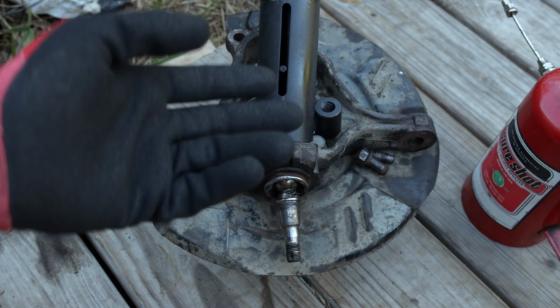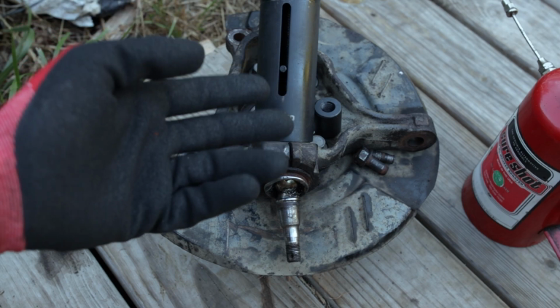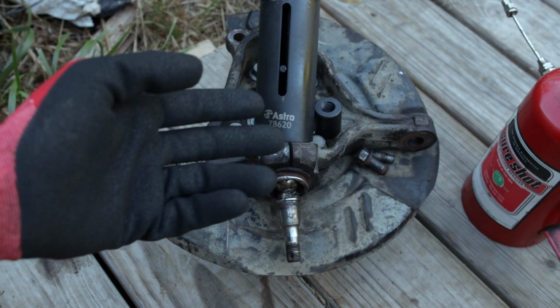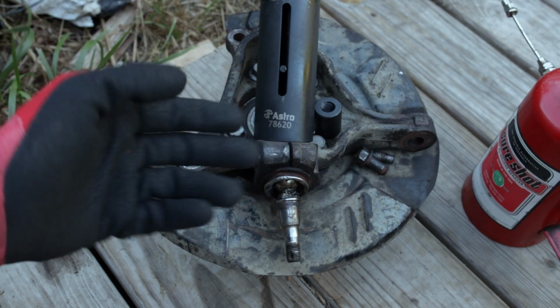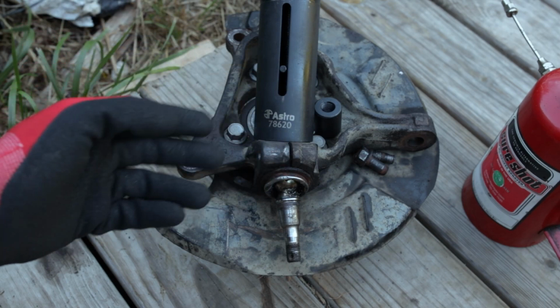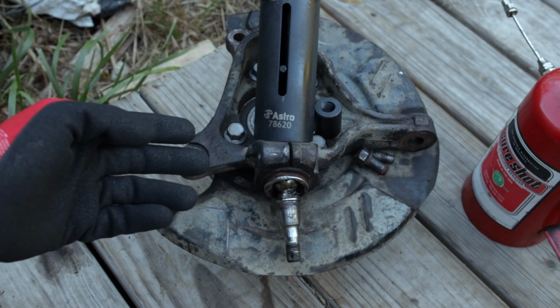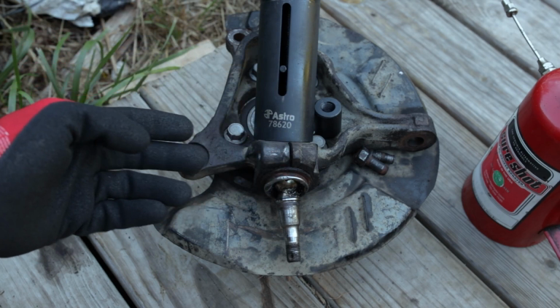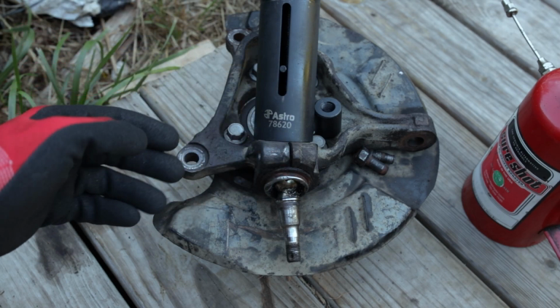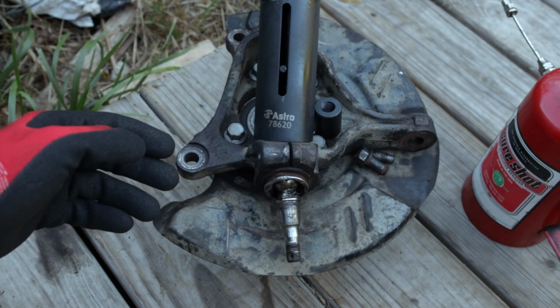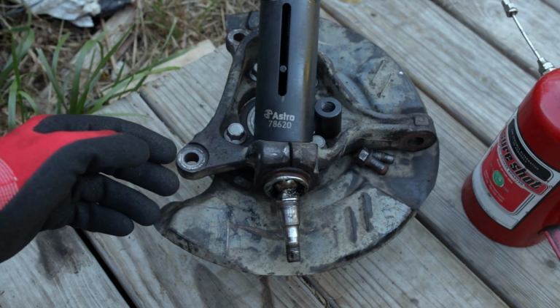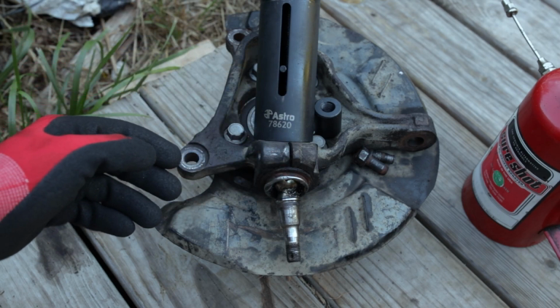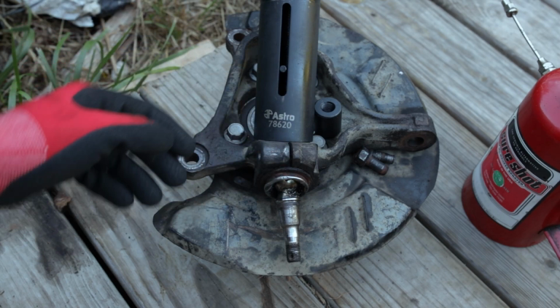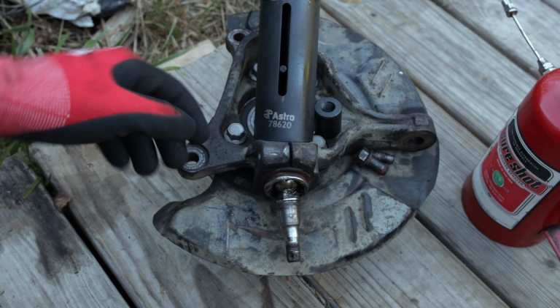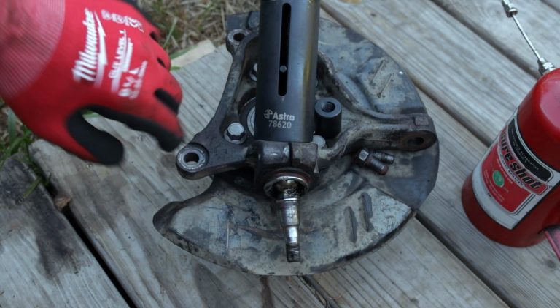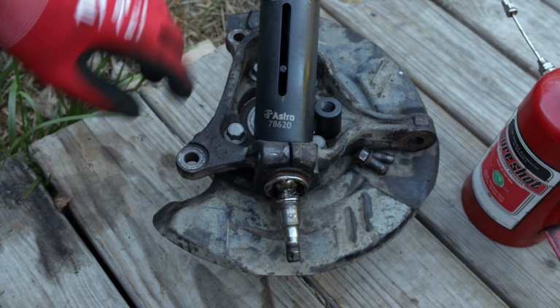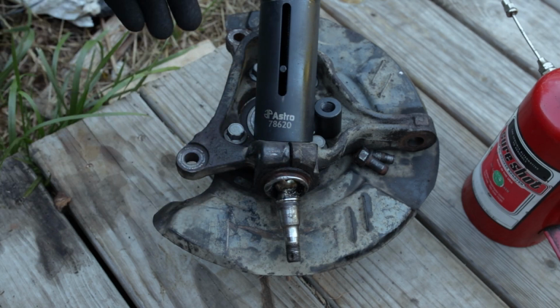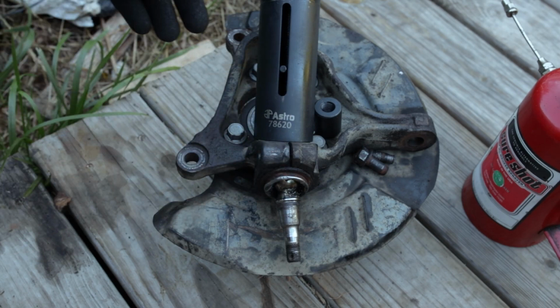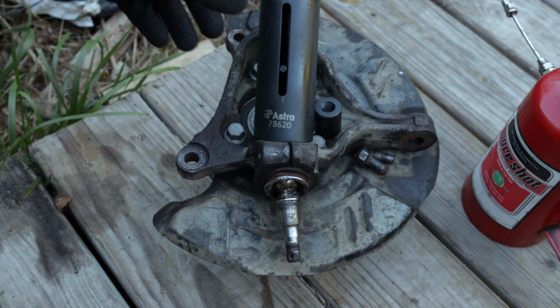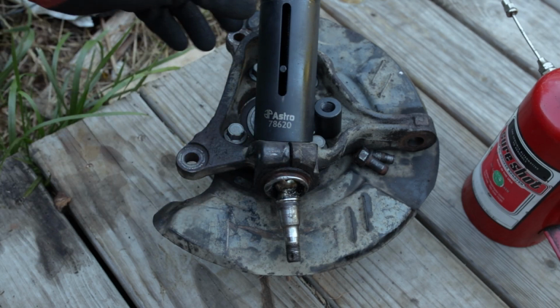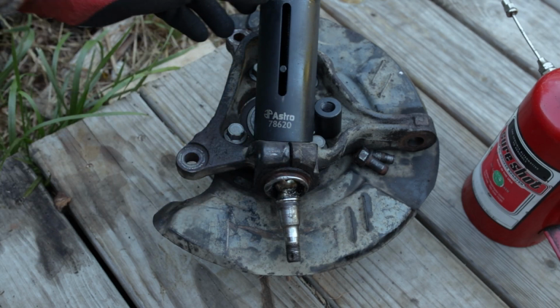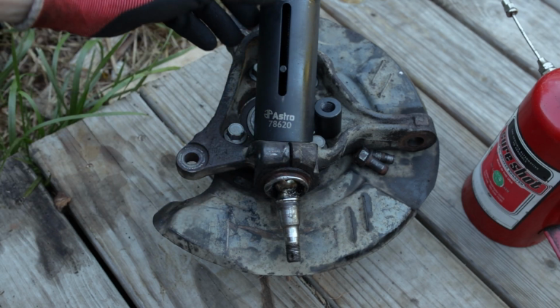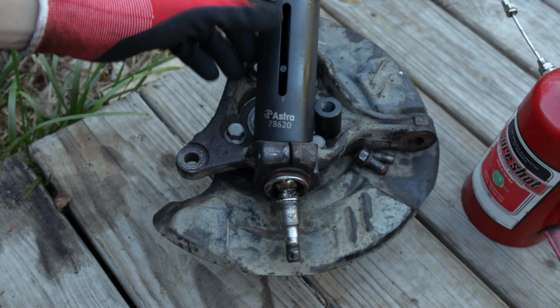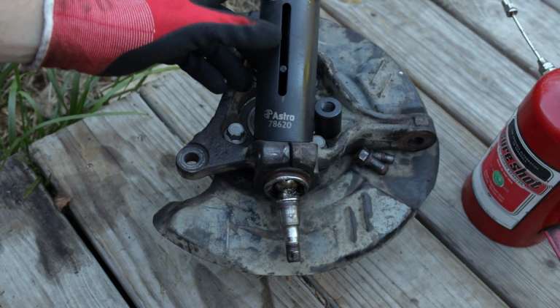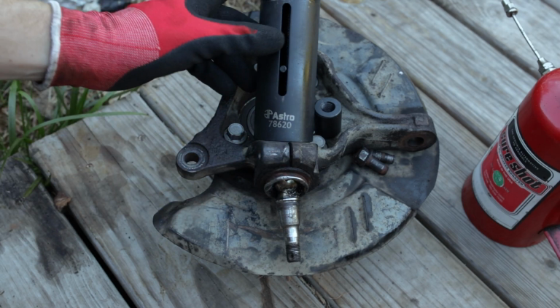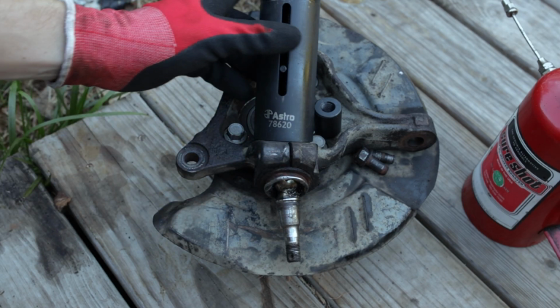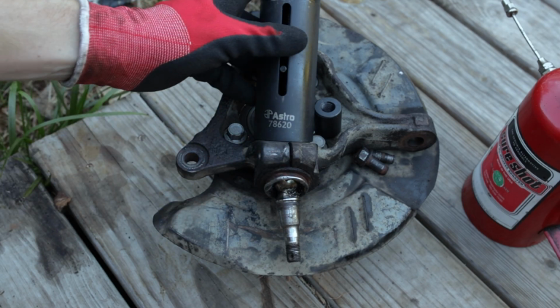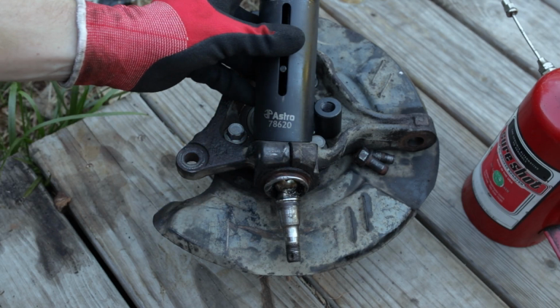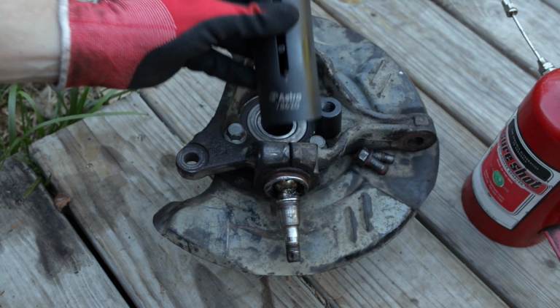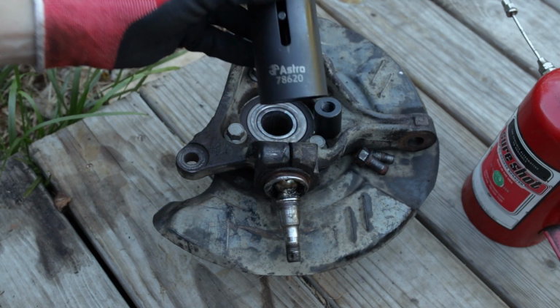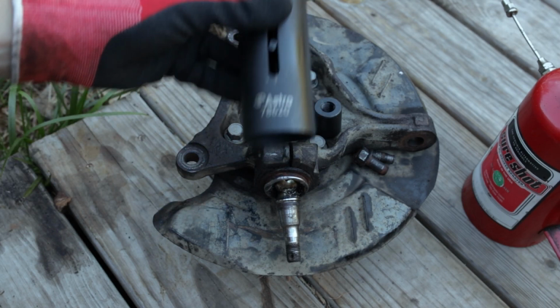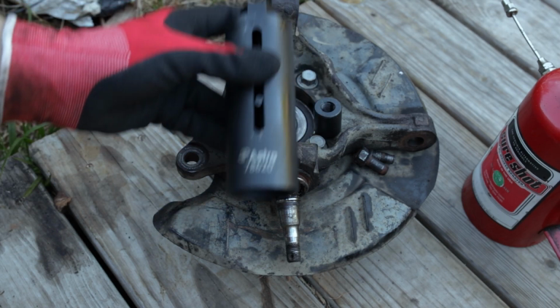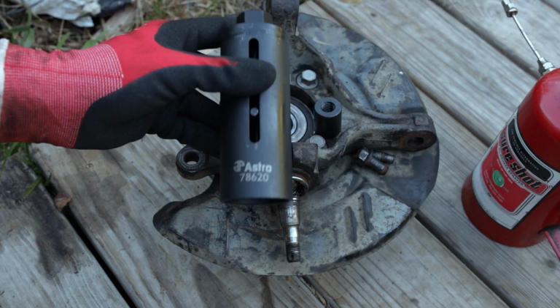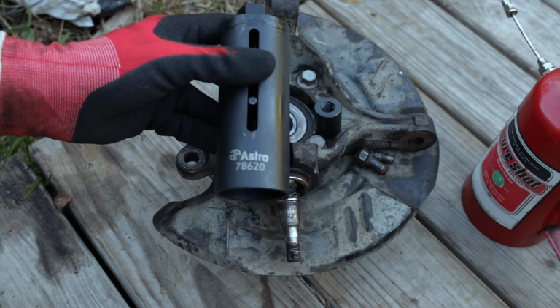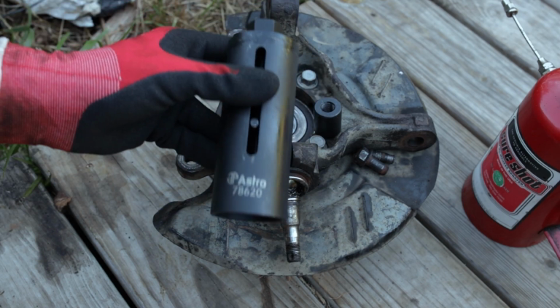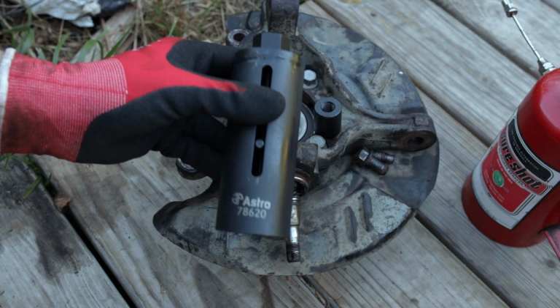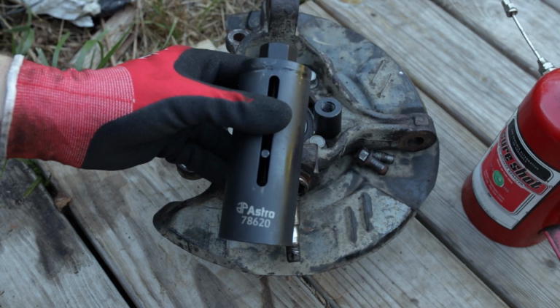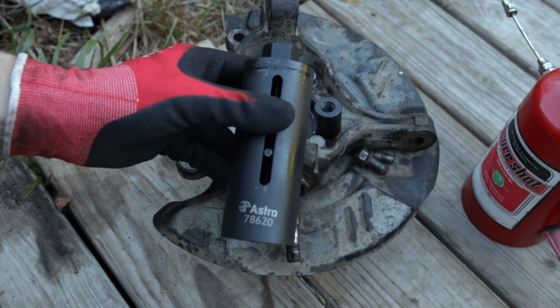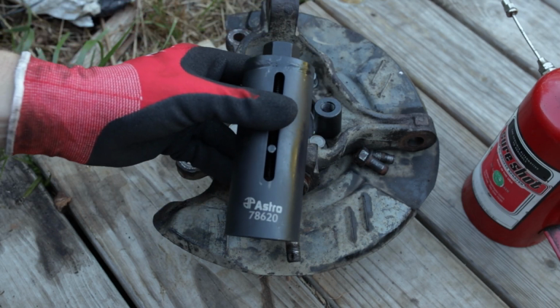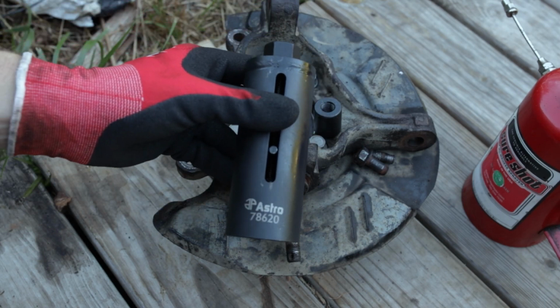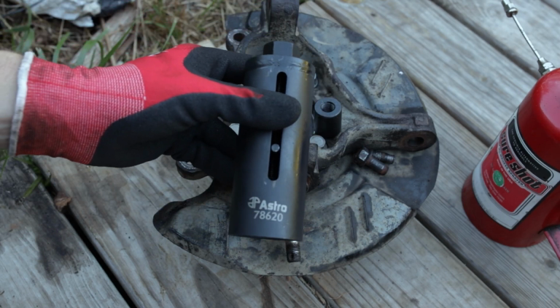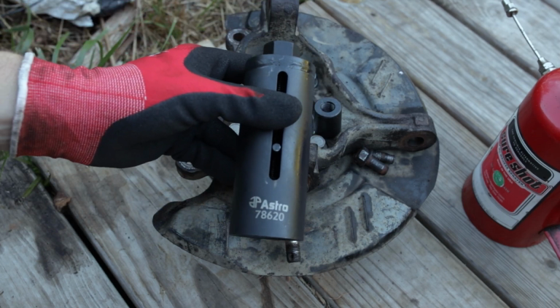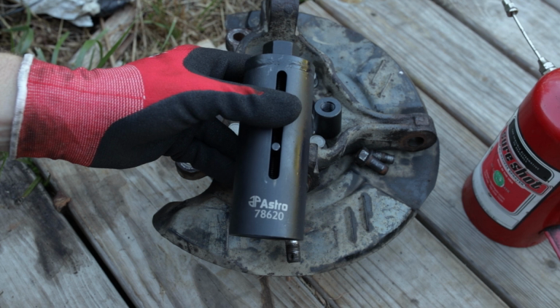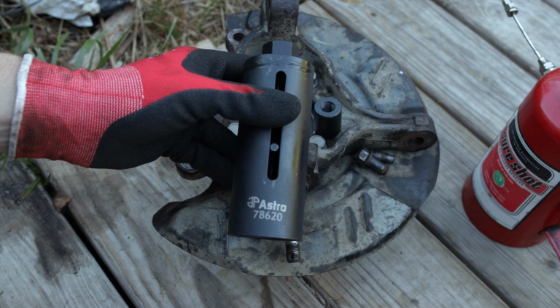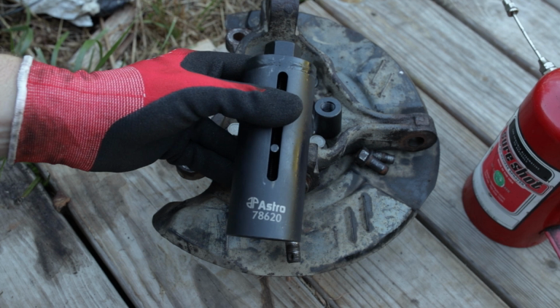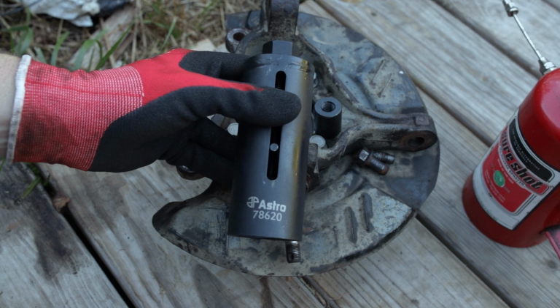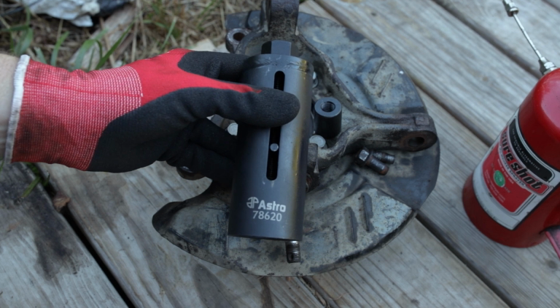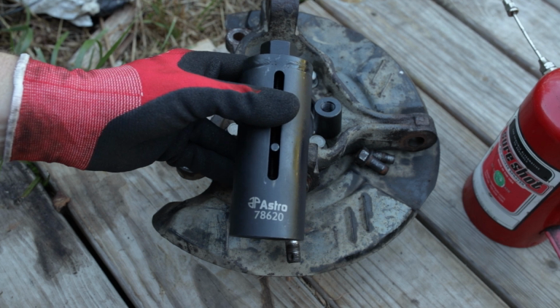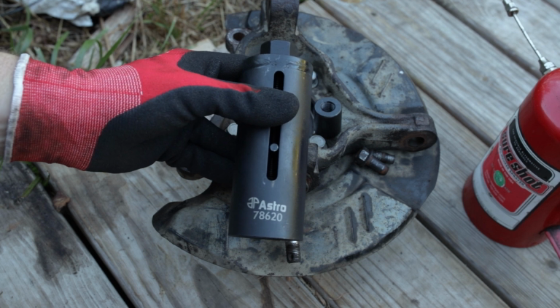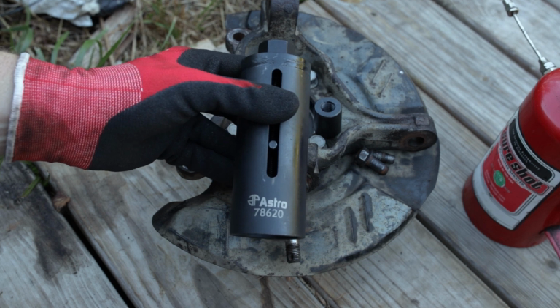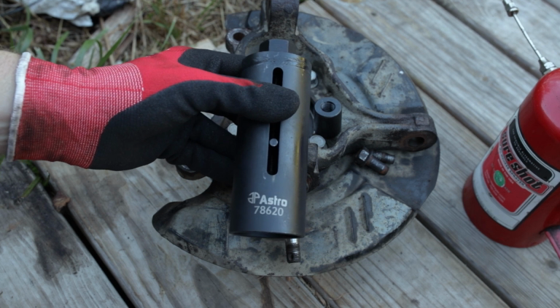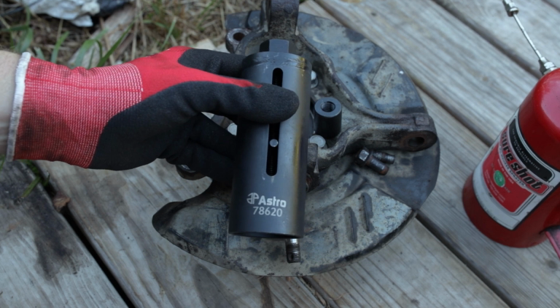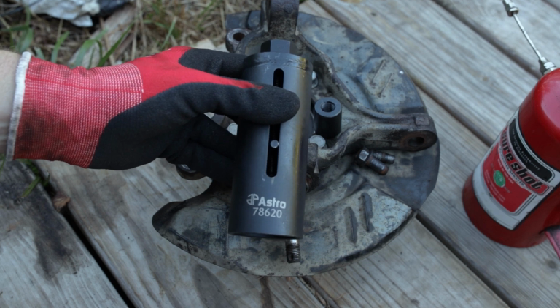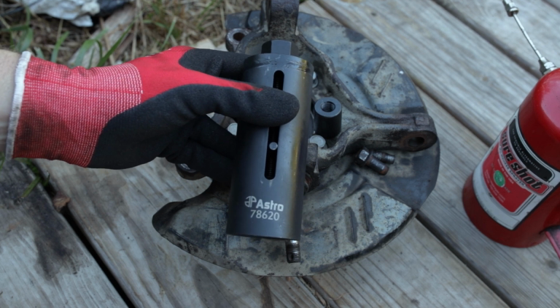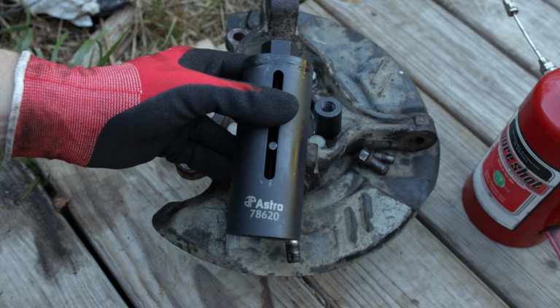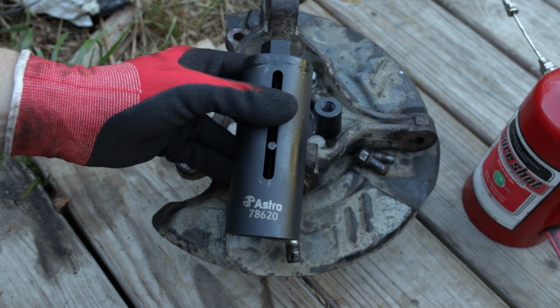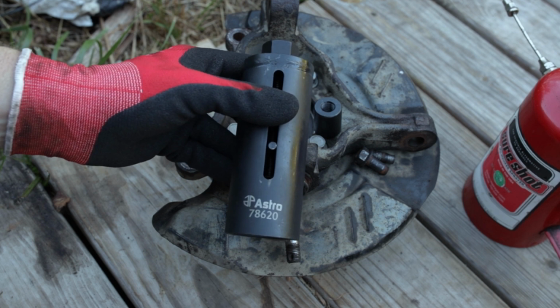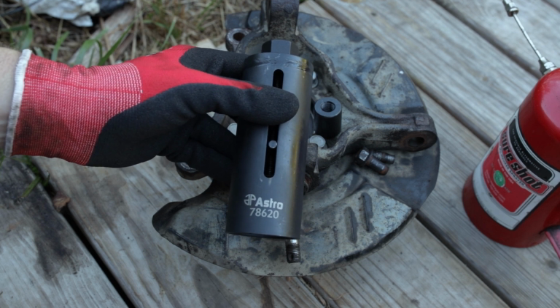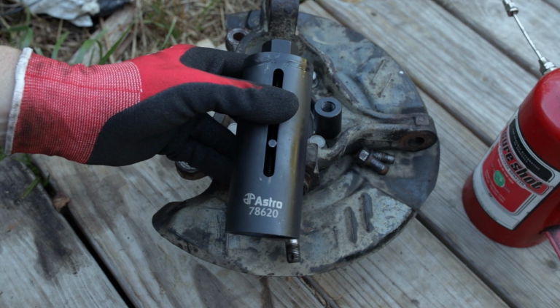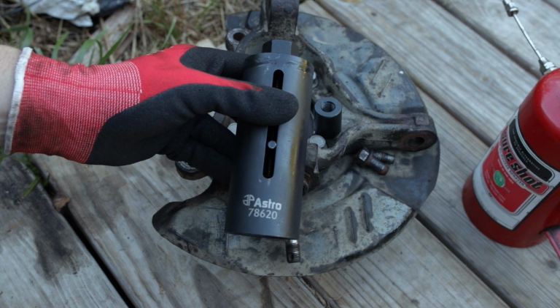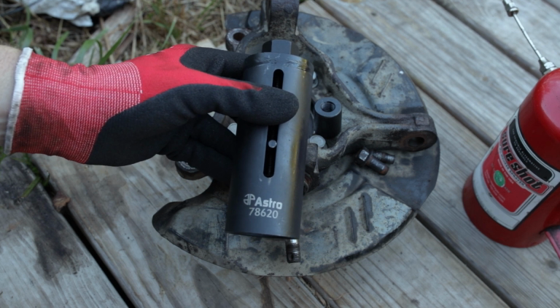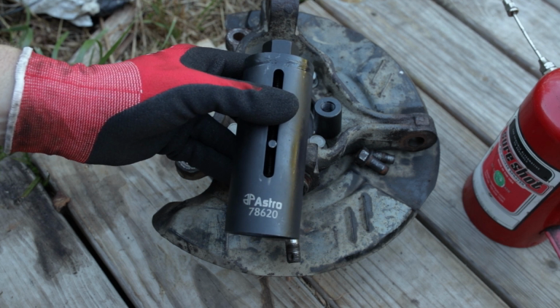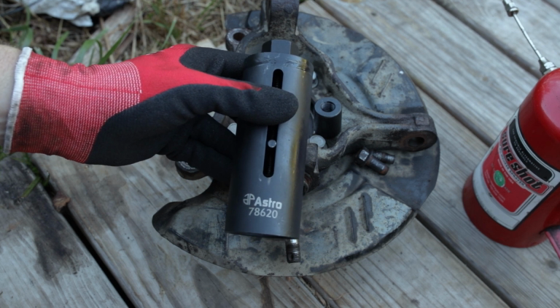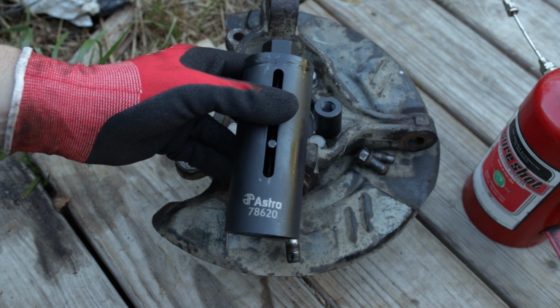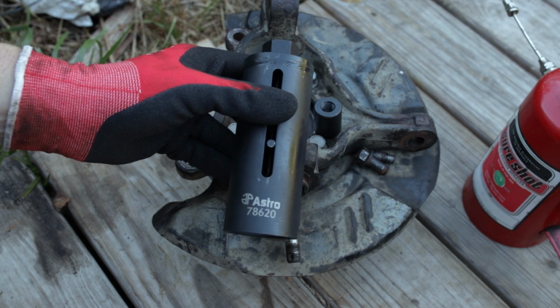Greetings, viewers. Welcome back to the channel. In today's video, we're going to look at a Subaru specialized tool from Astro Pneumatic.